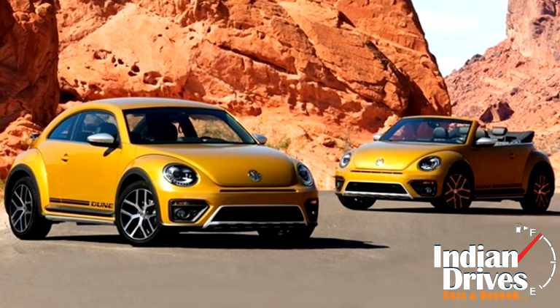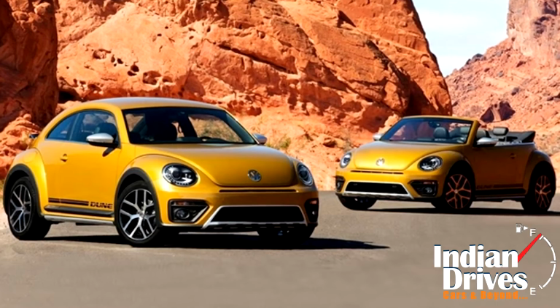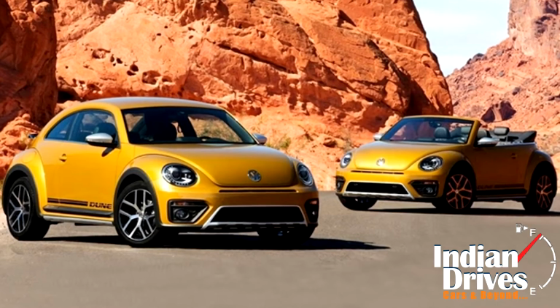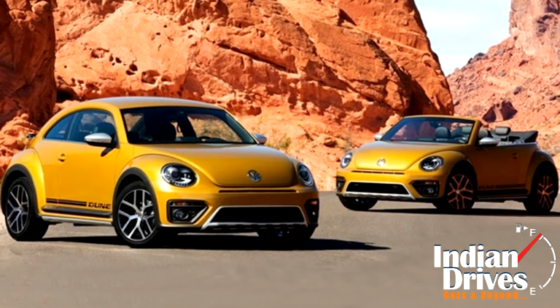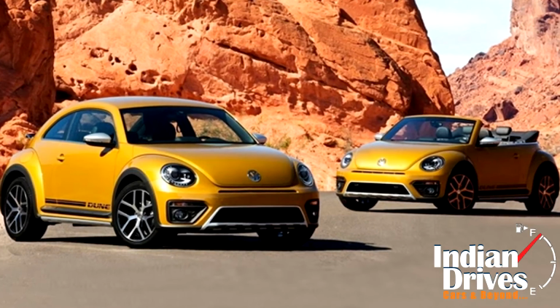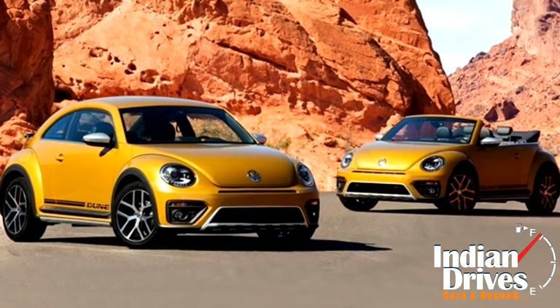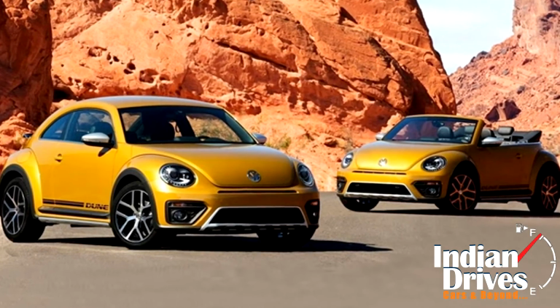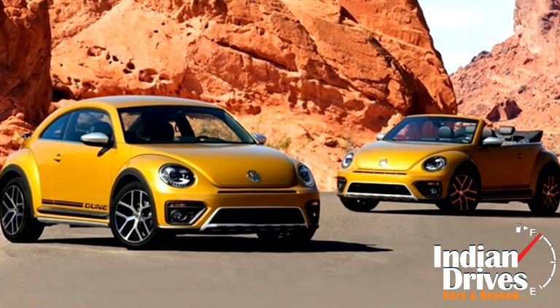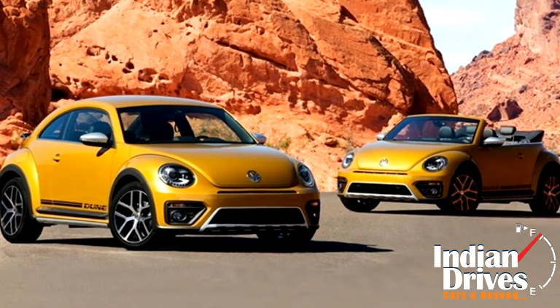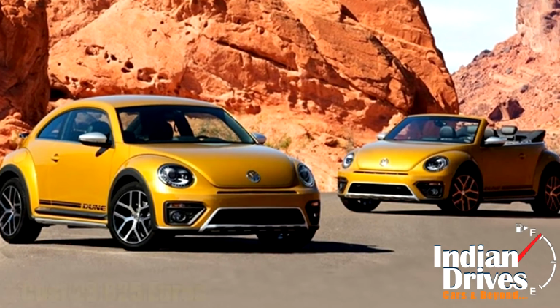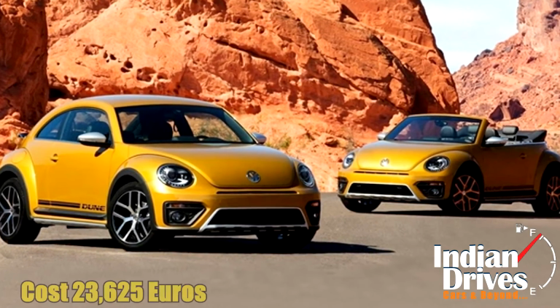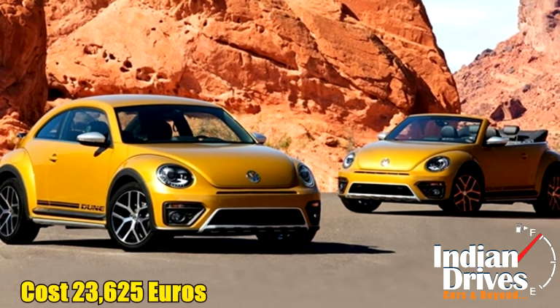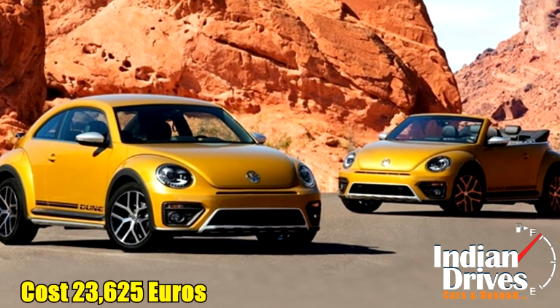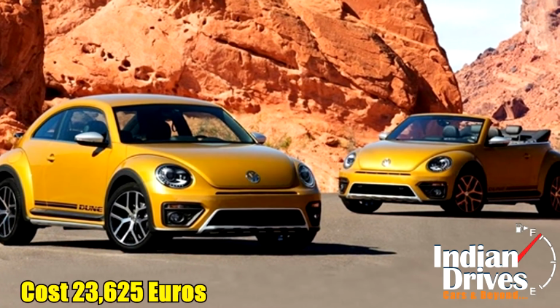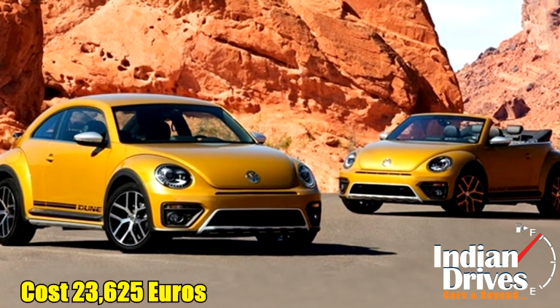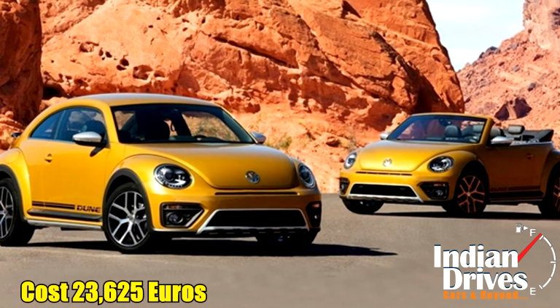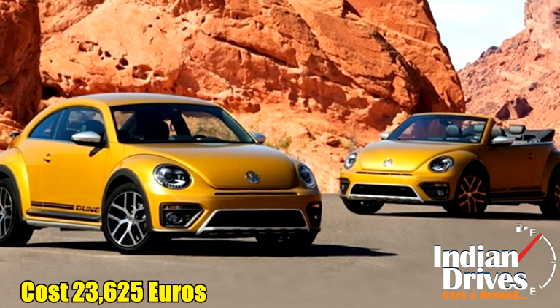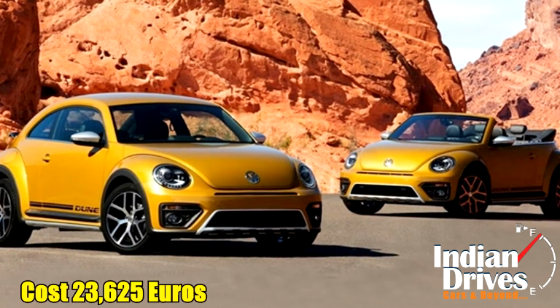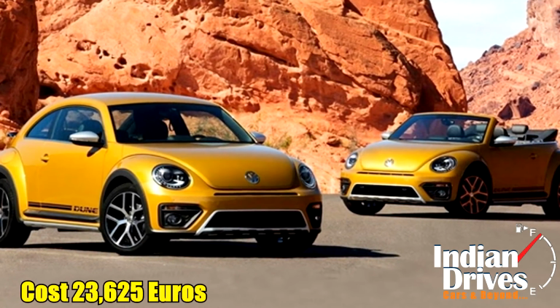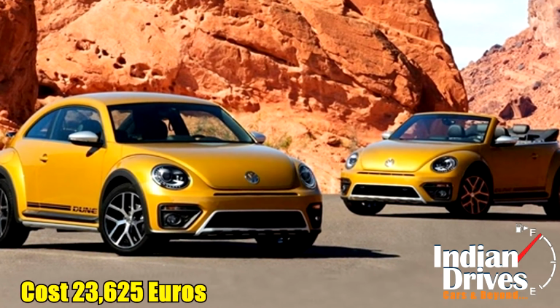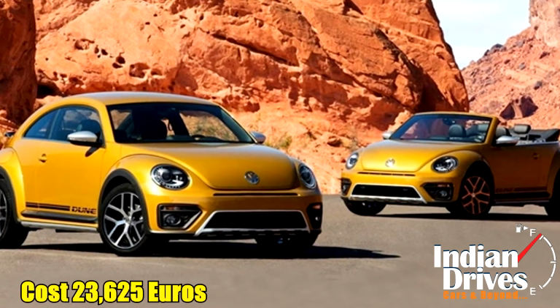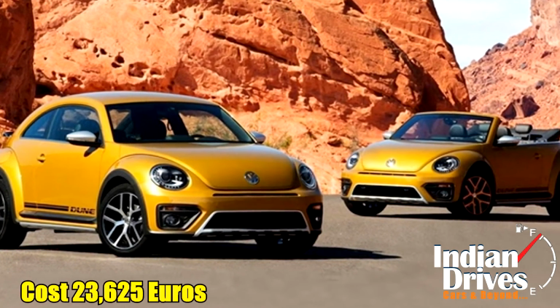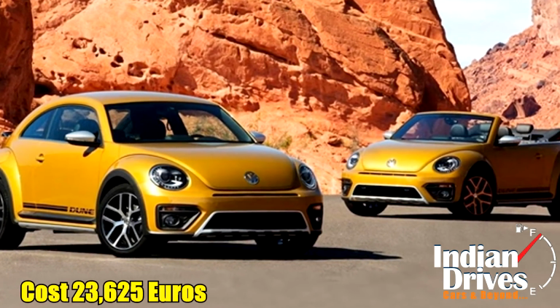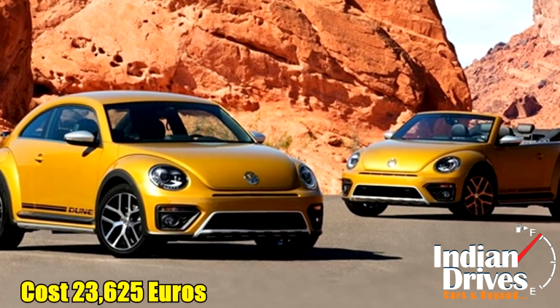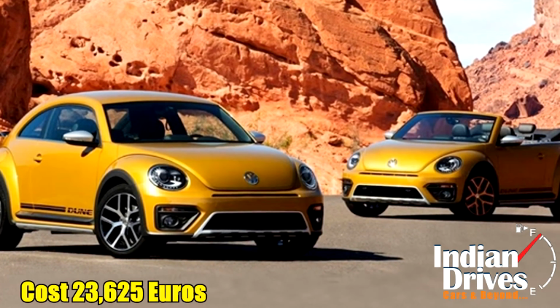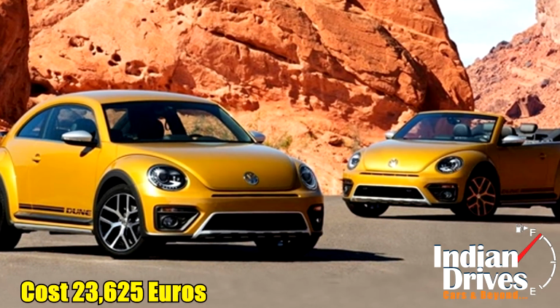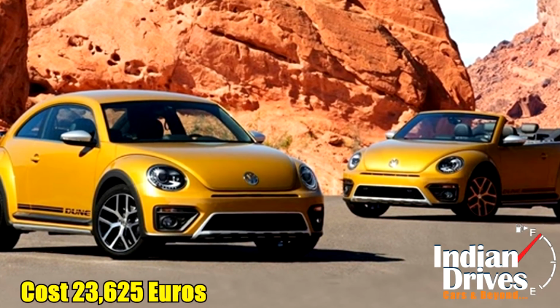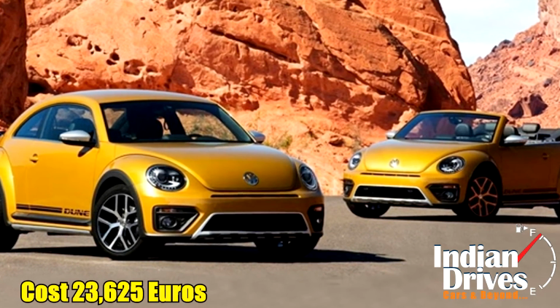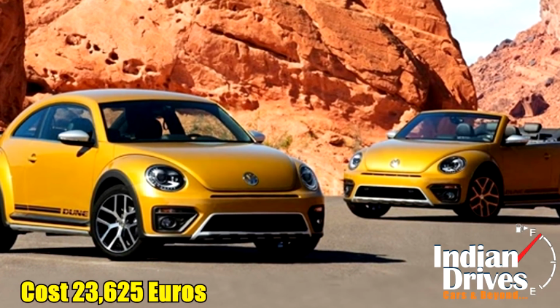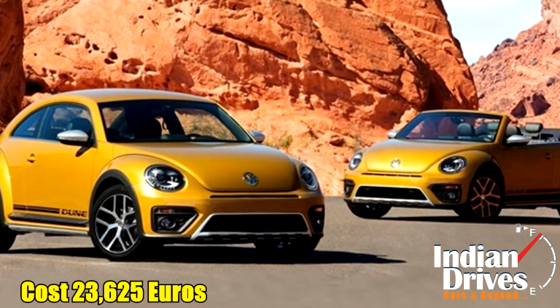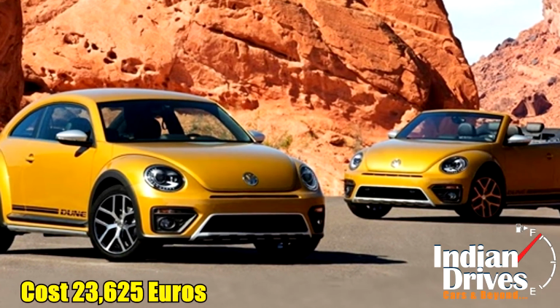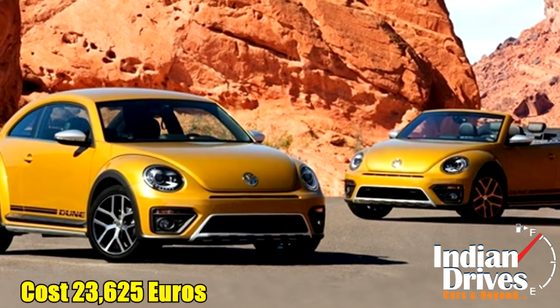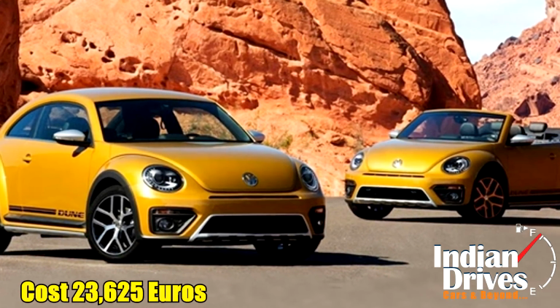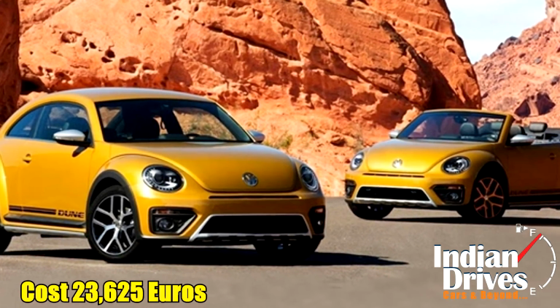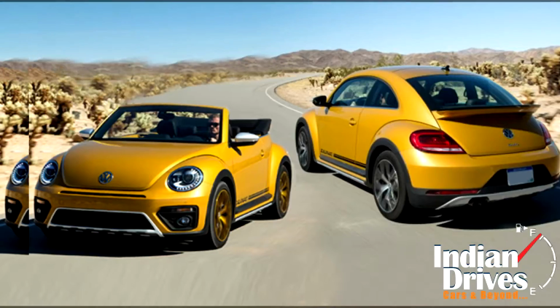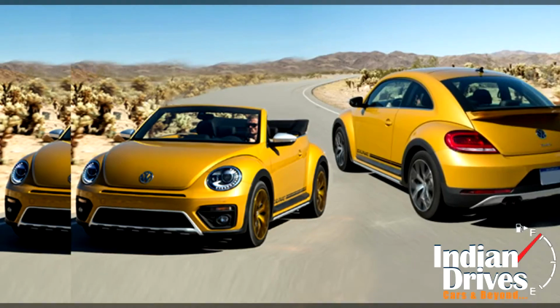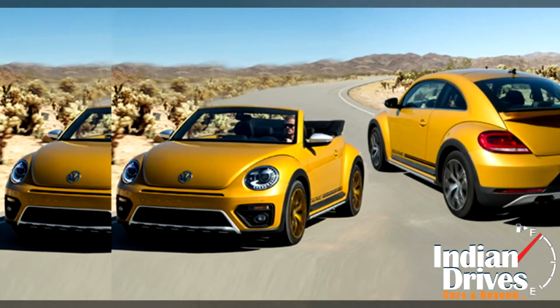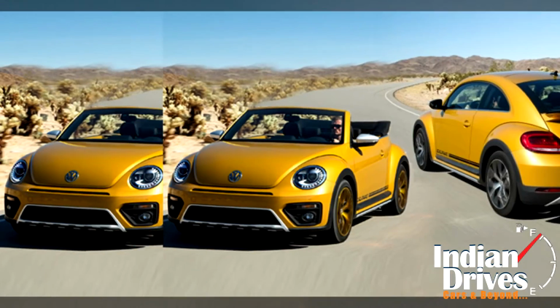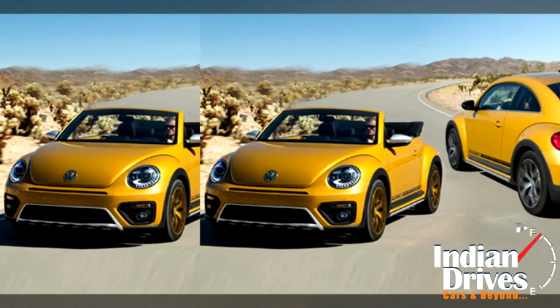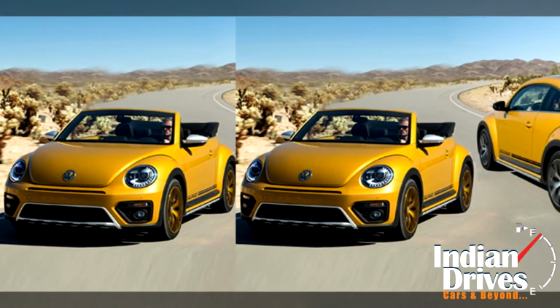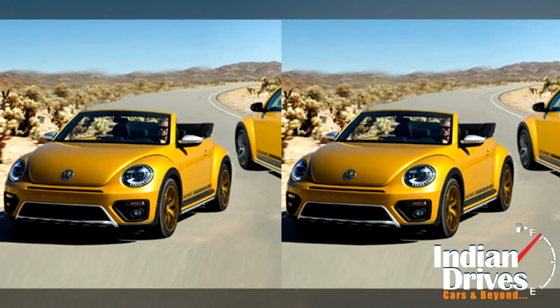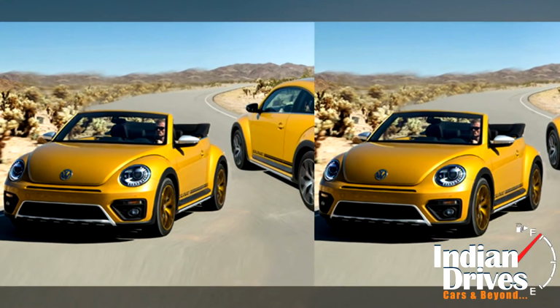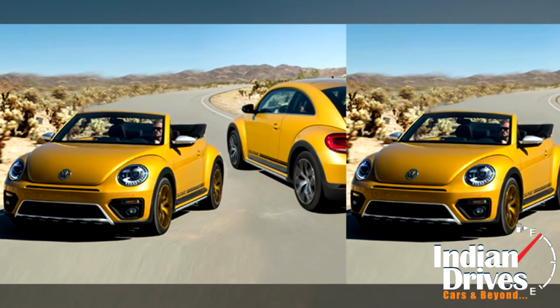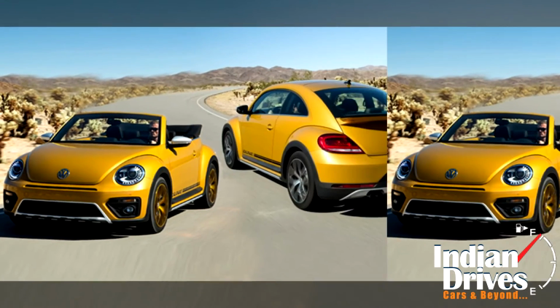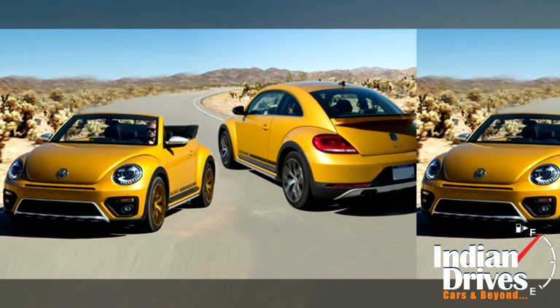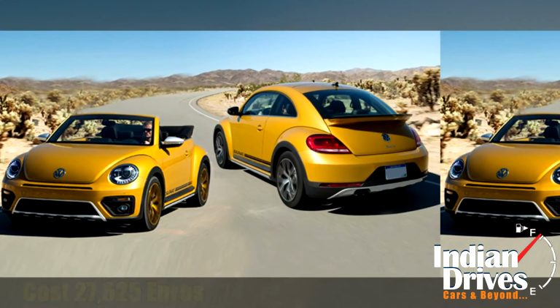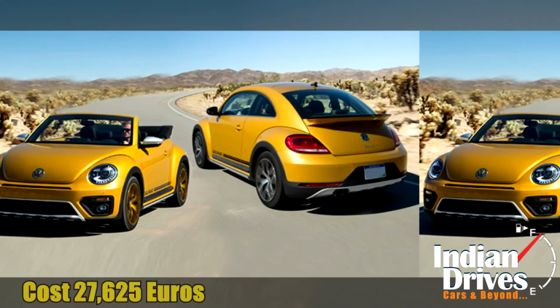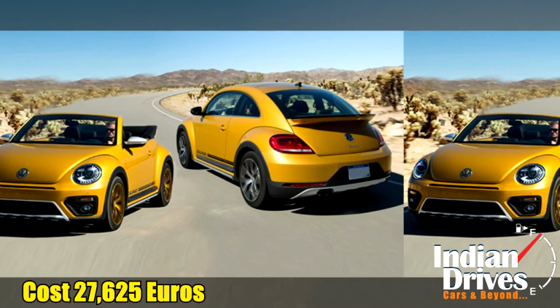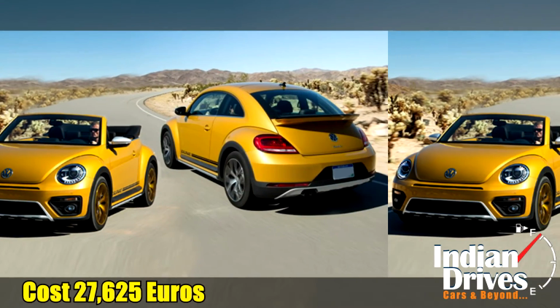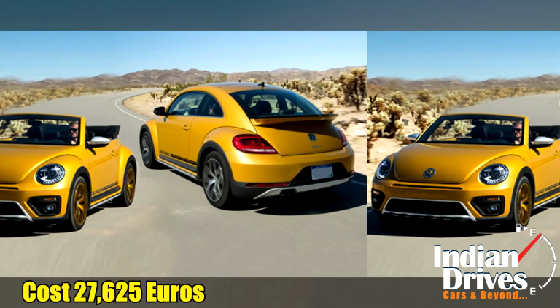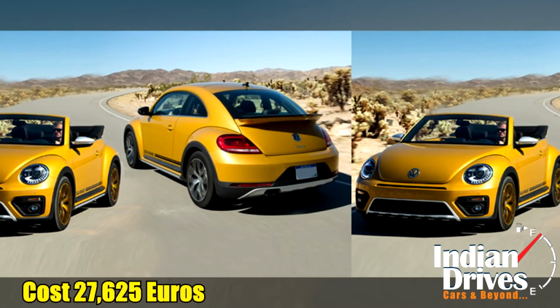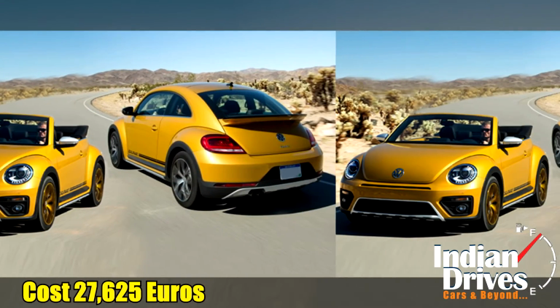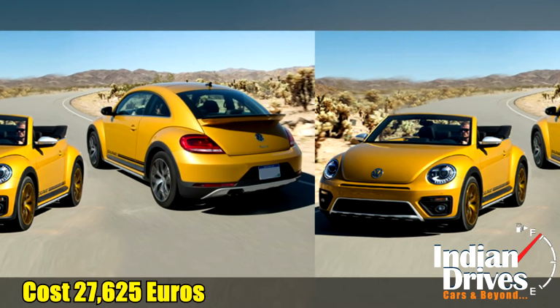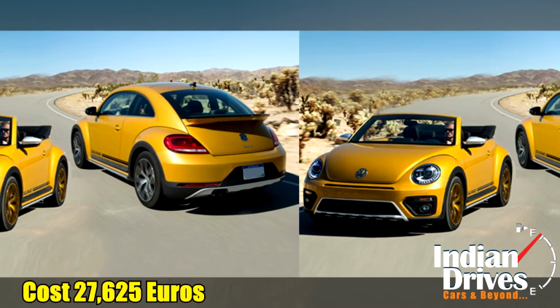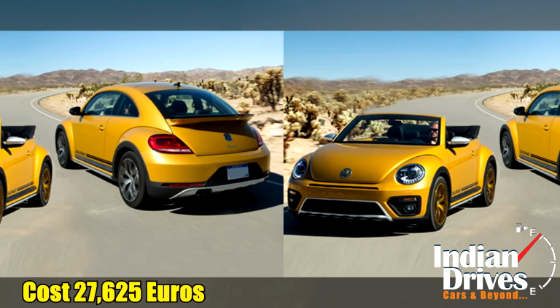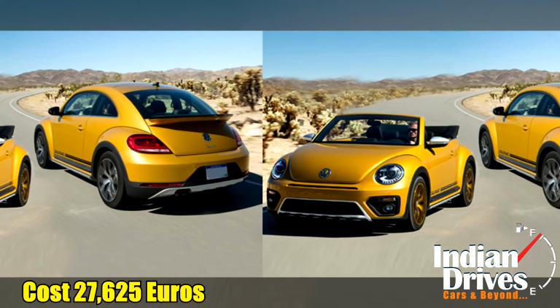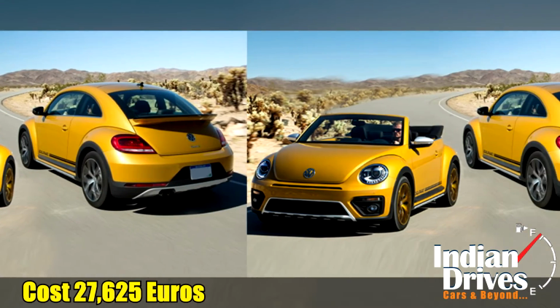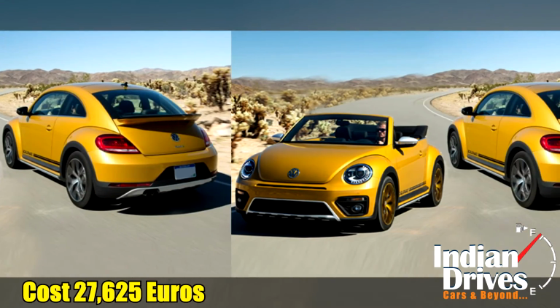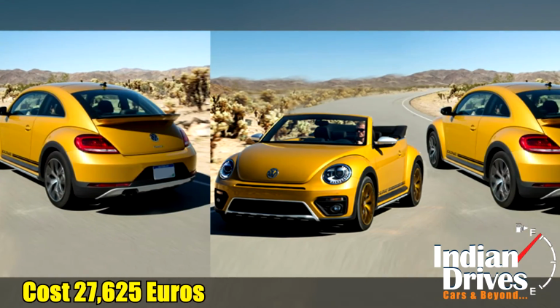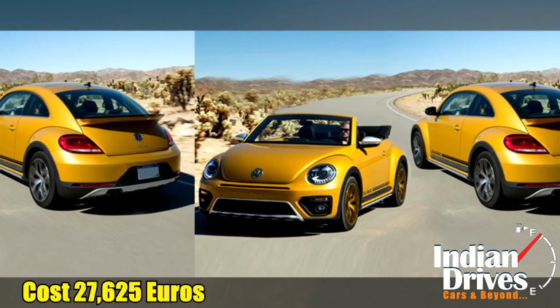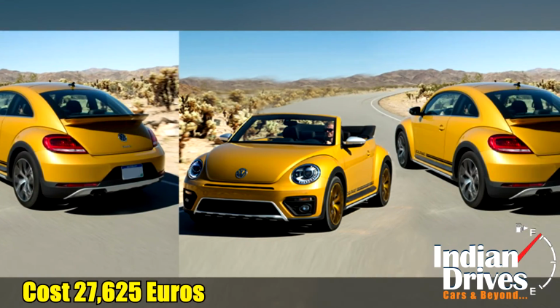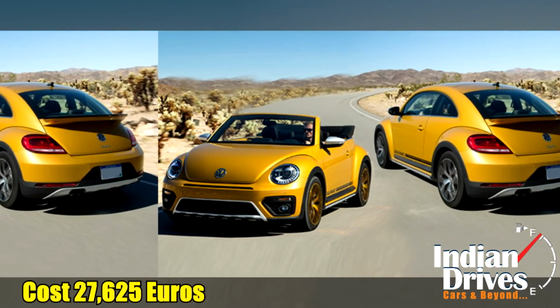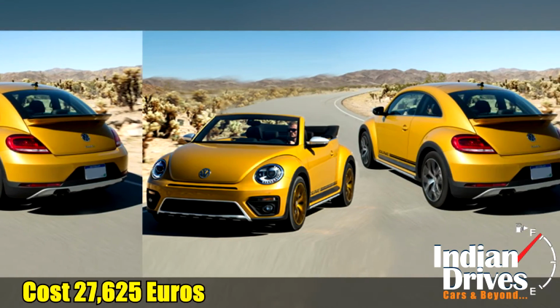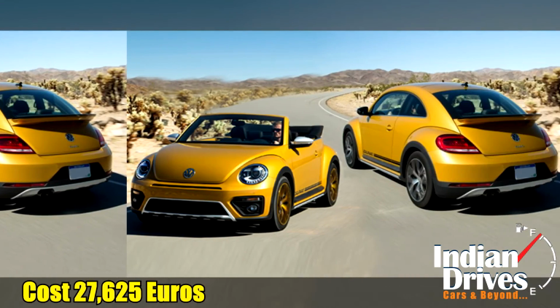While the coupe version will cost 23,625 Euros, the convertible will come in at 27,800 Euros.